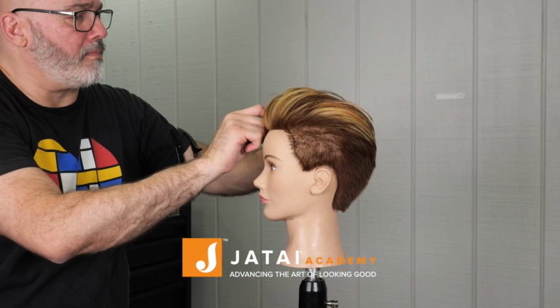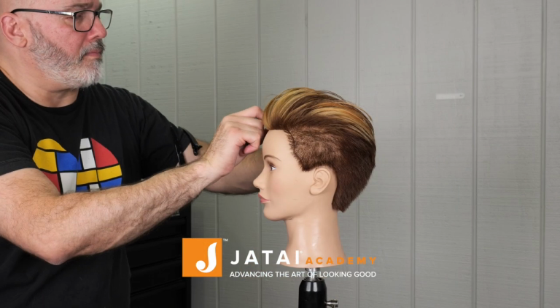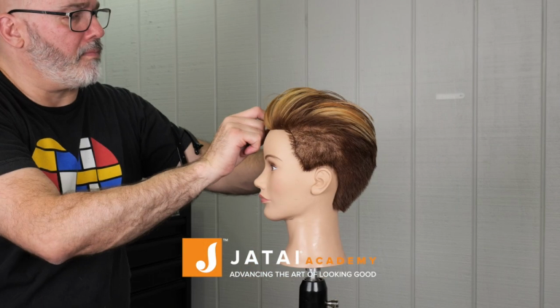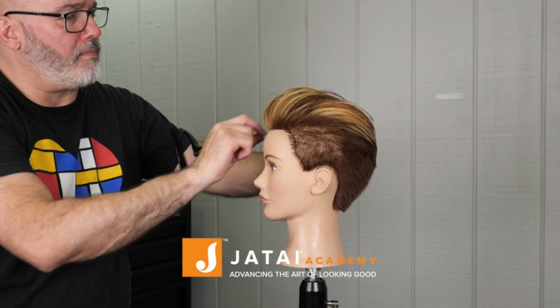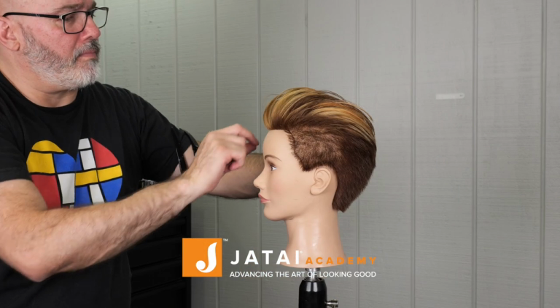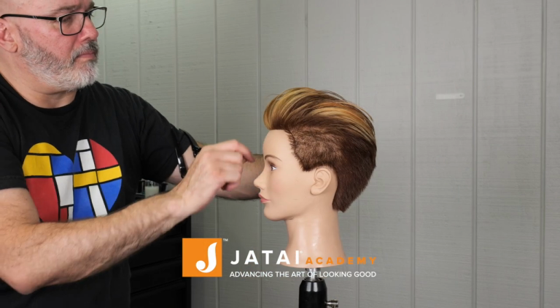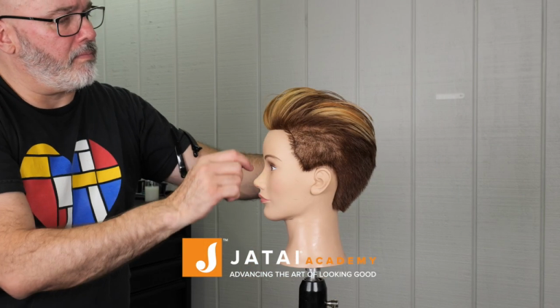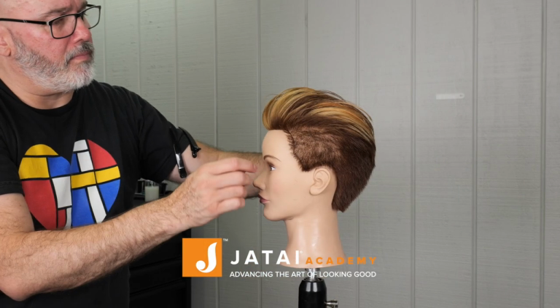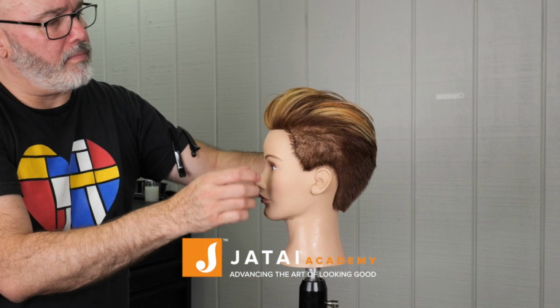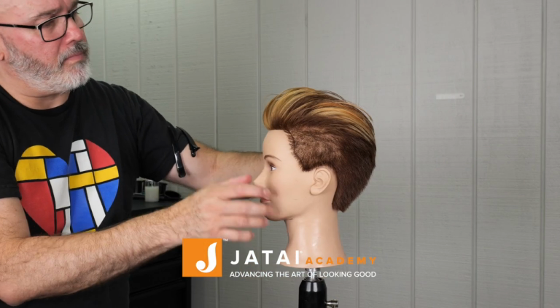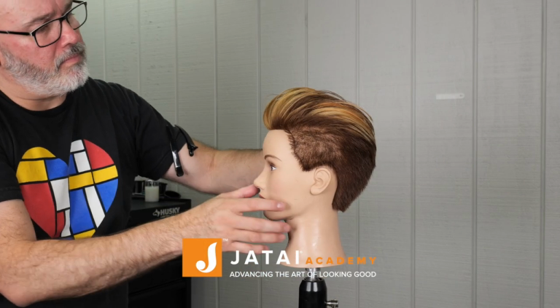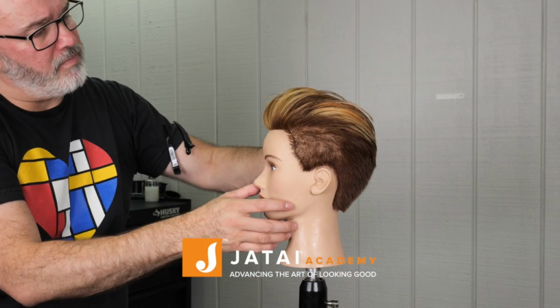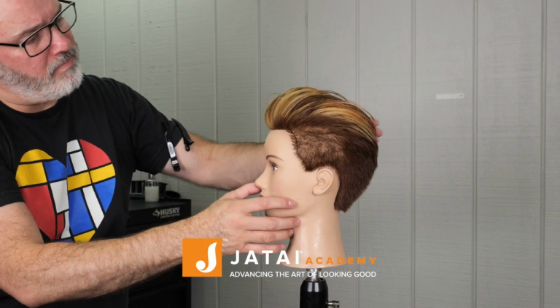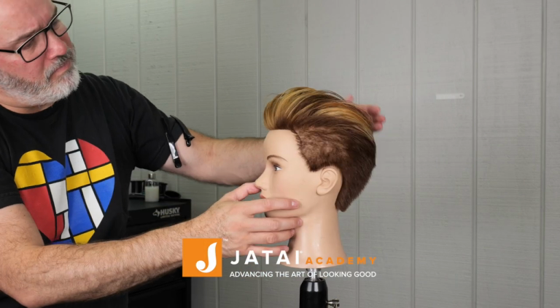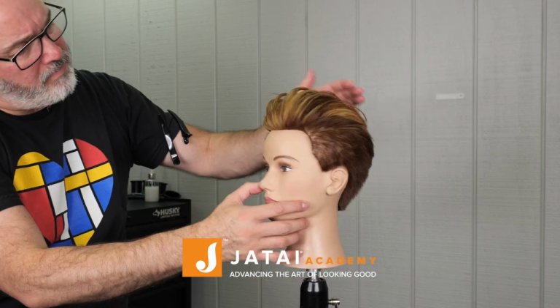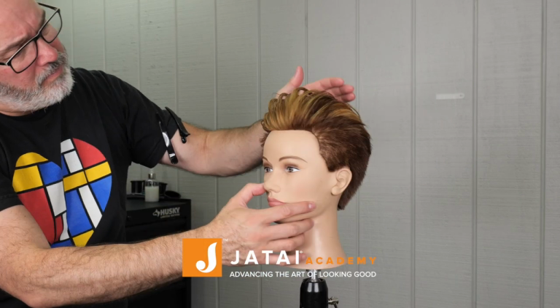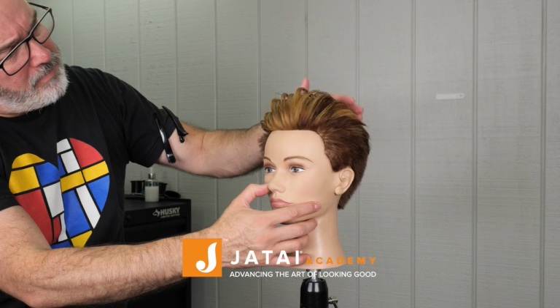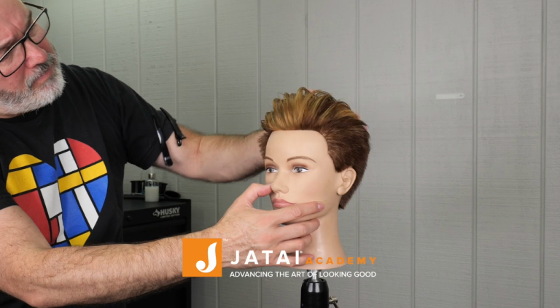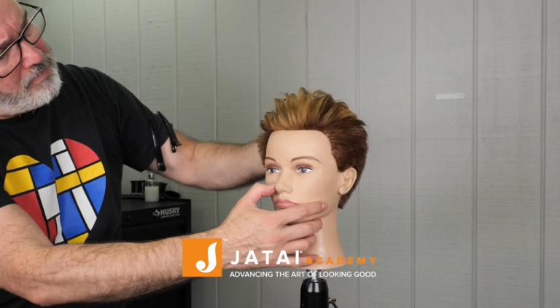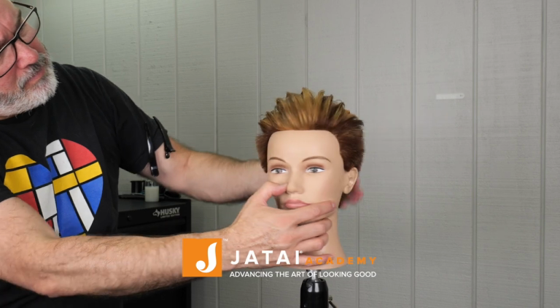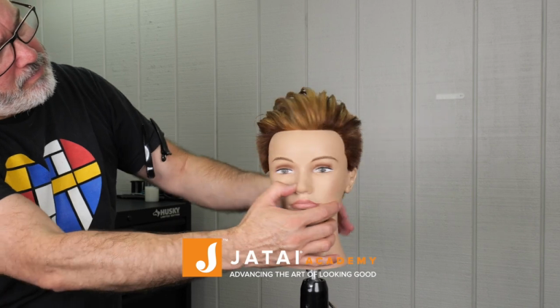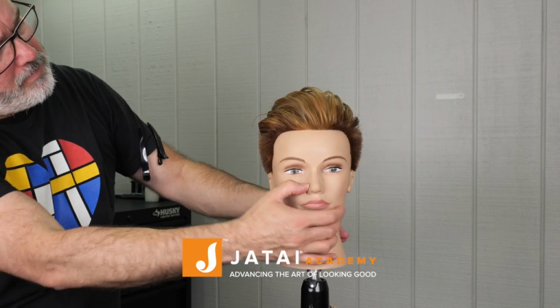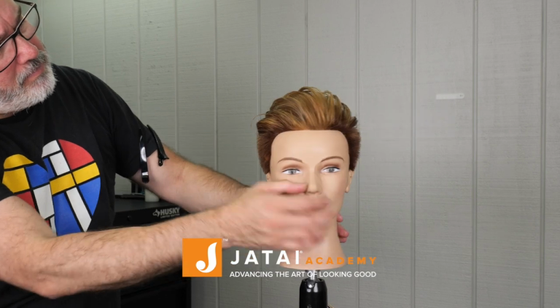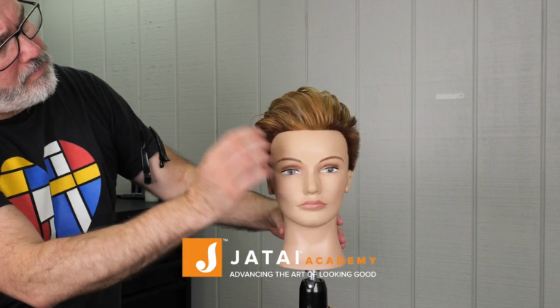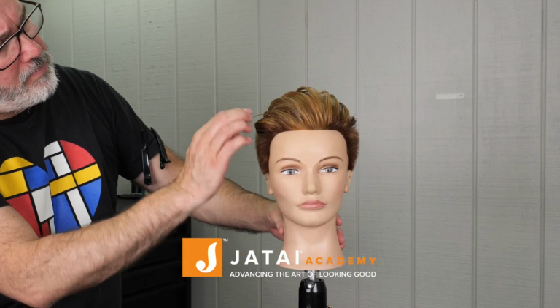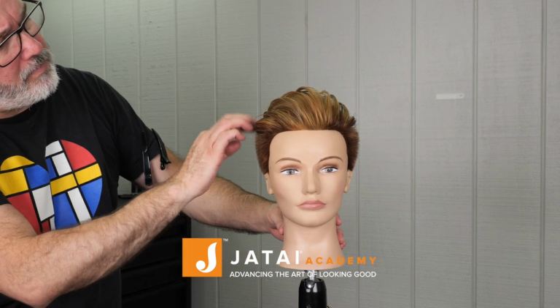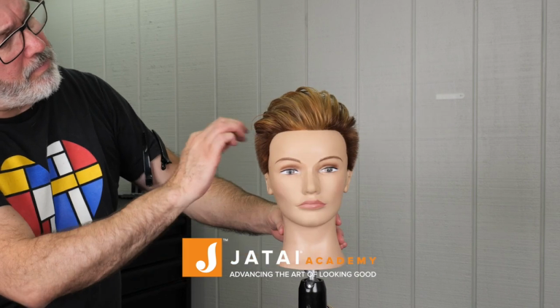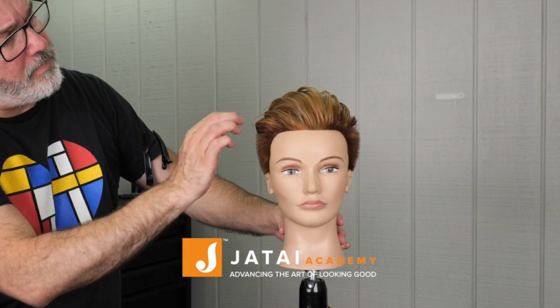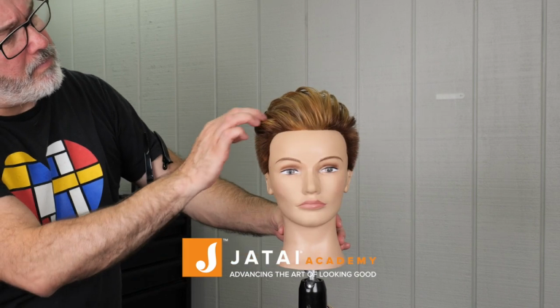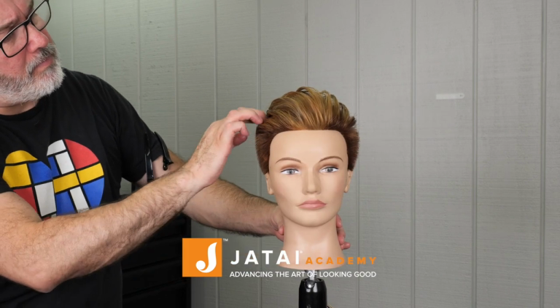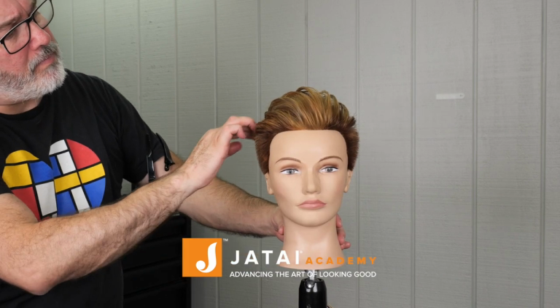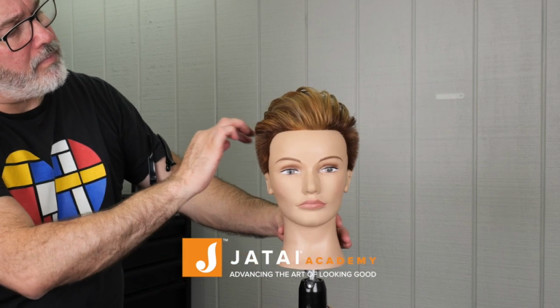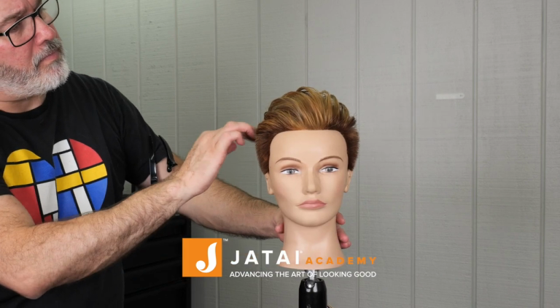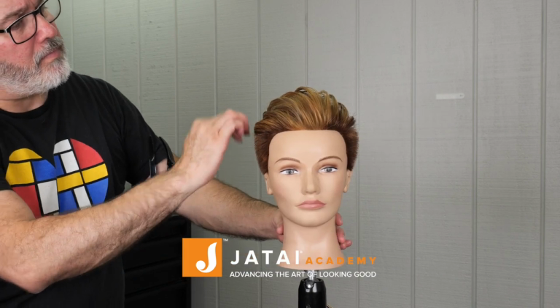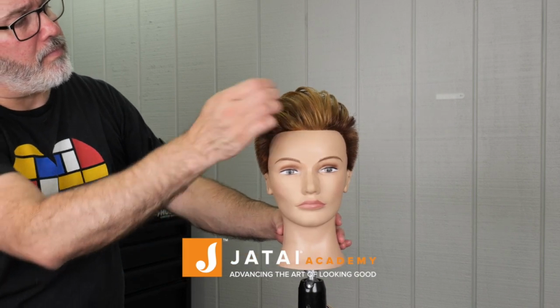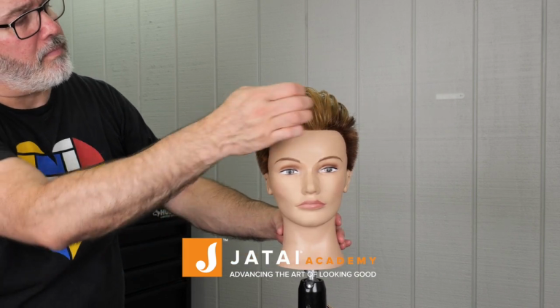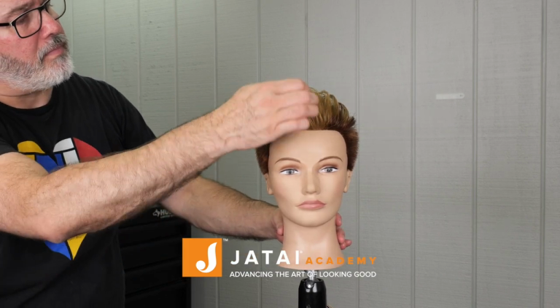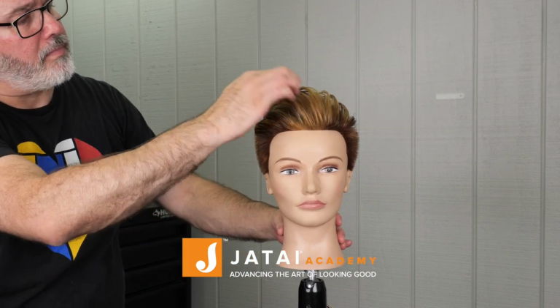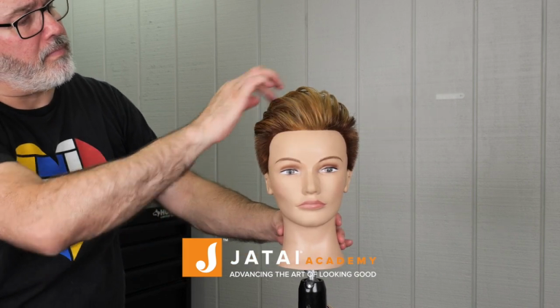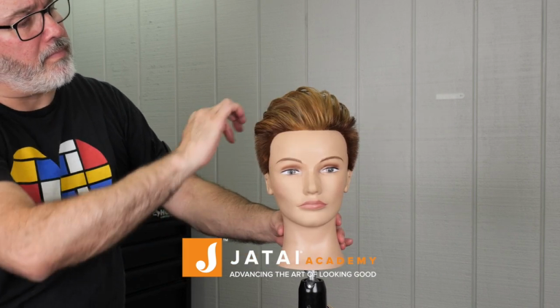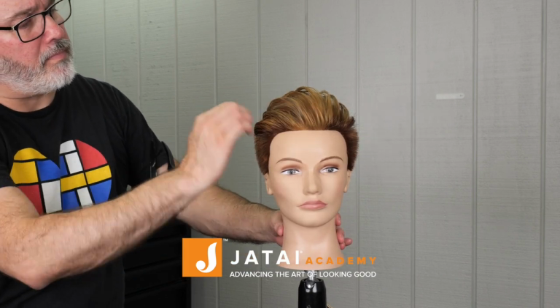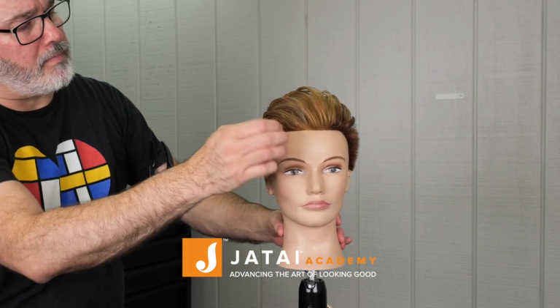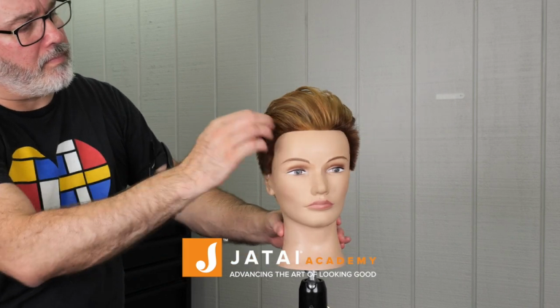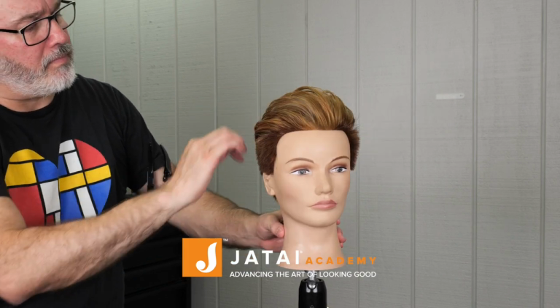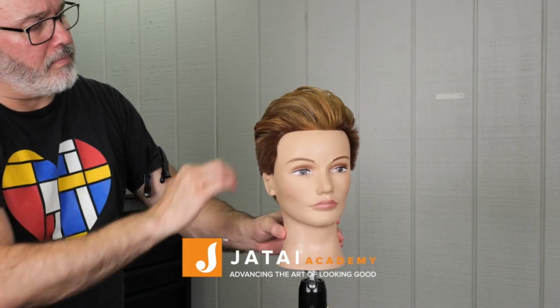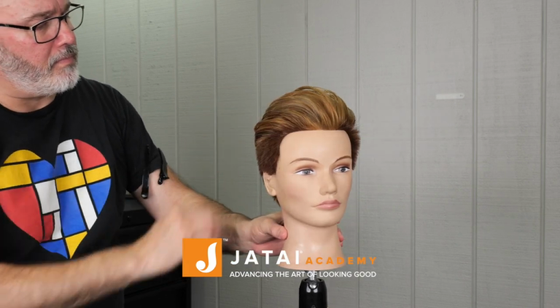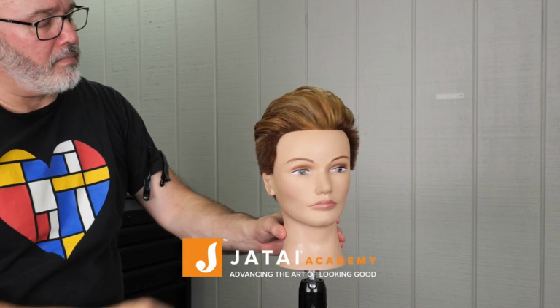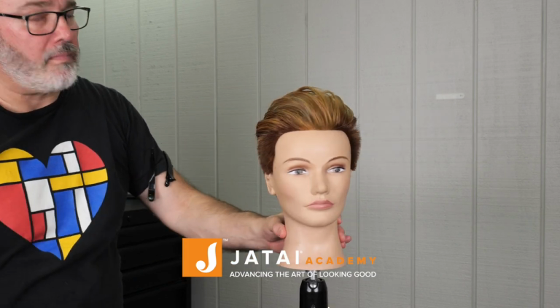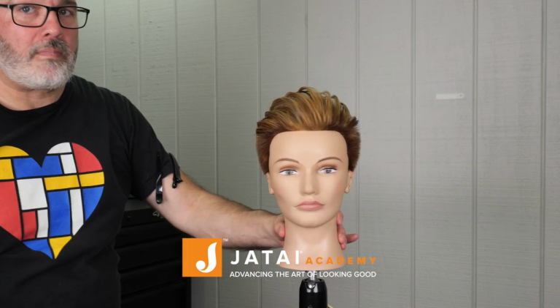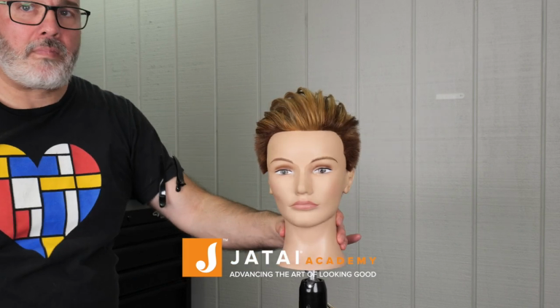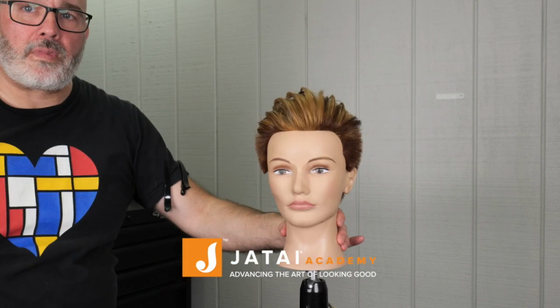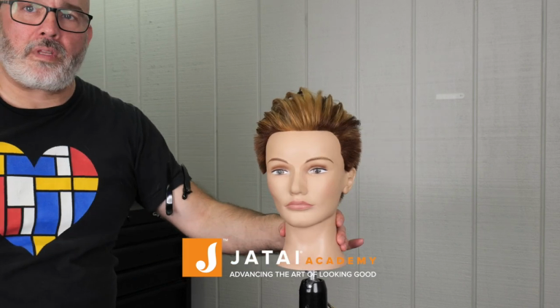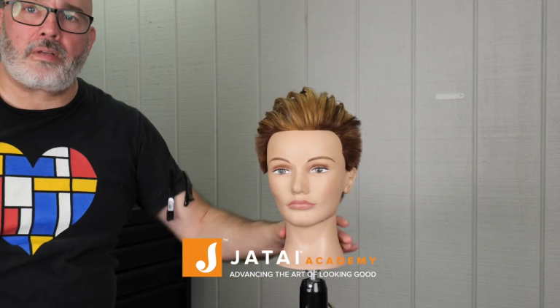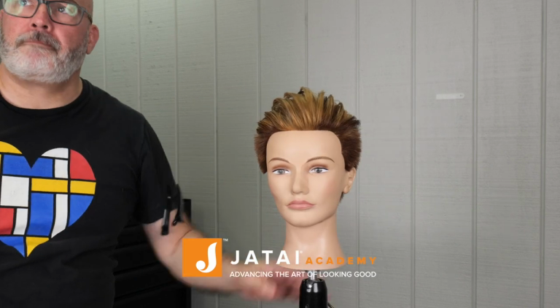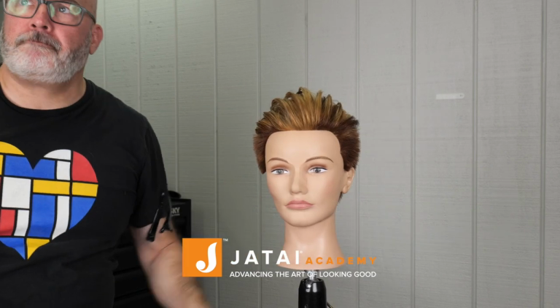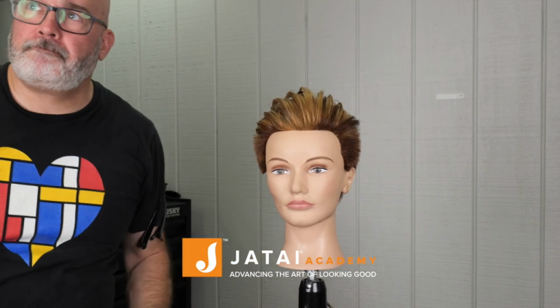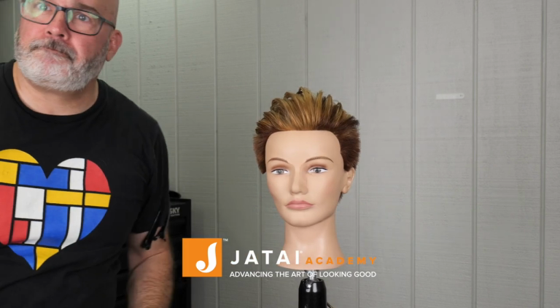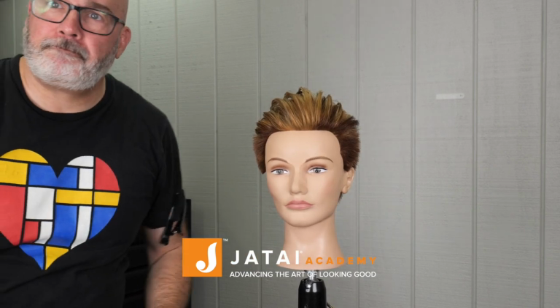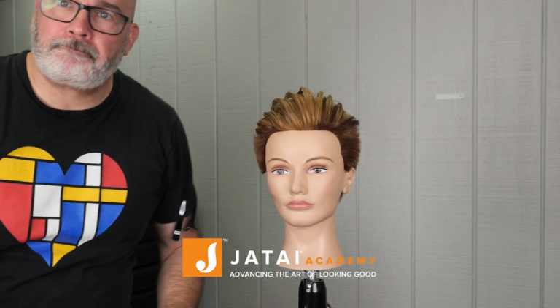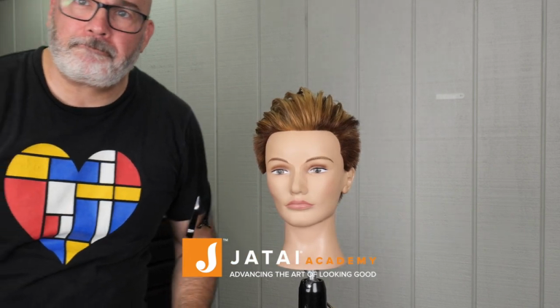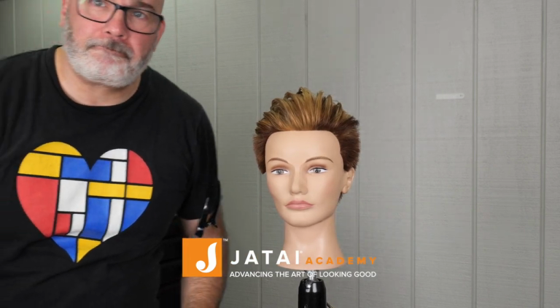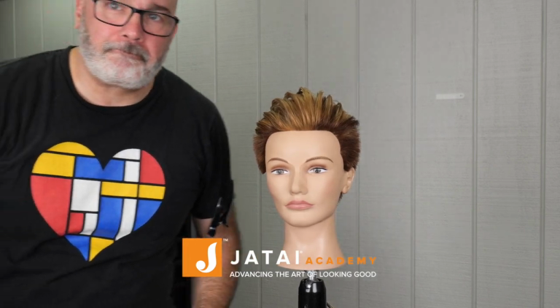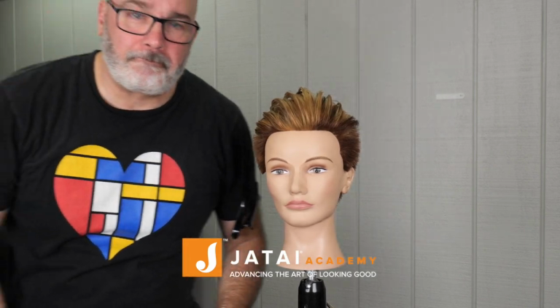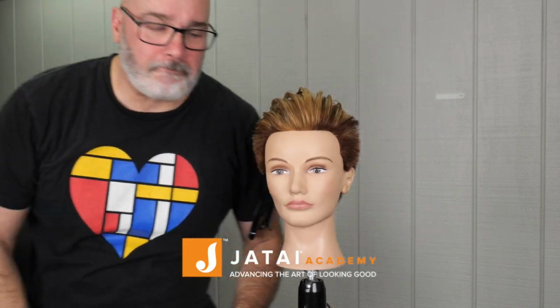Check out Jatai Academy — there's all kinds of great stuff on there. Thanks for watching, I appreciate it. We'll see you next time.